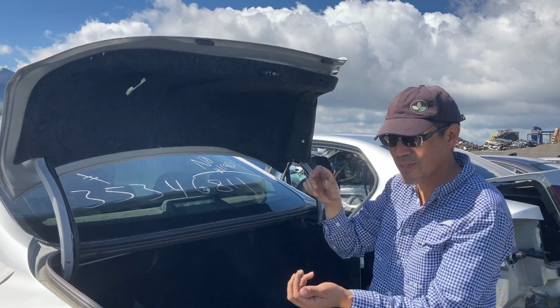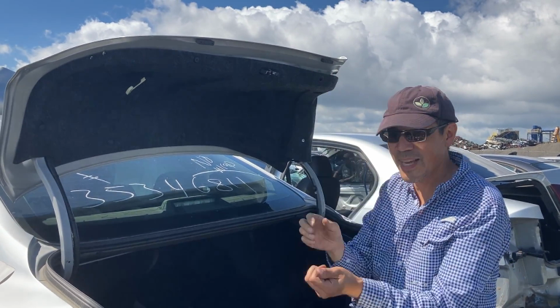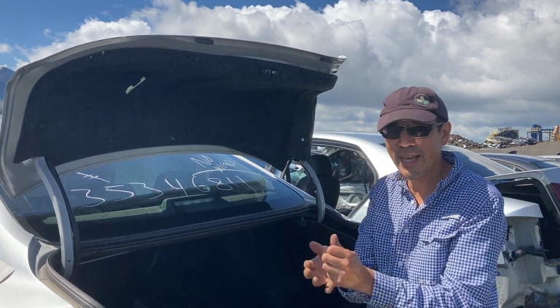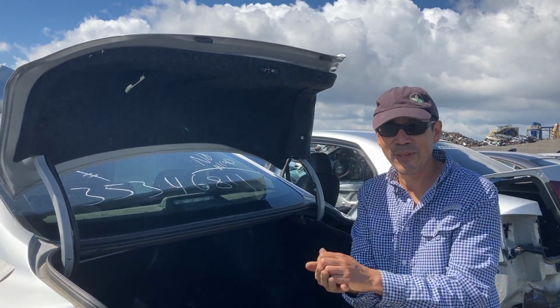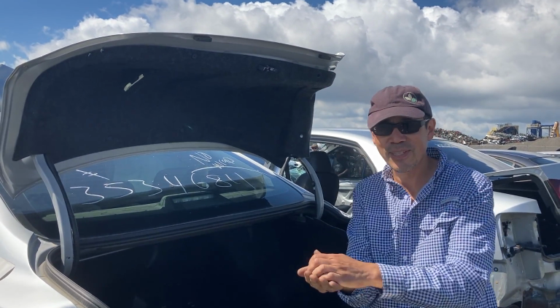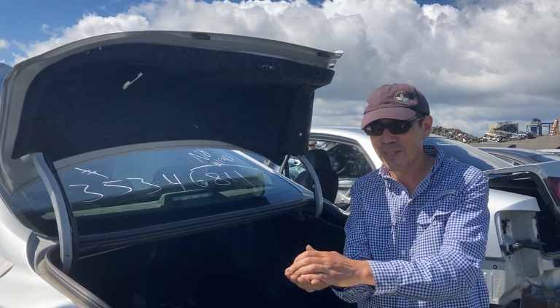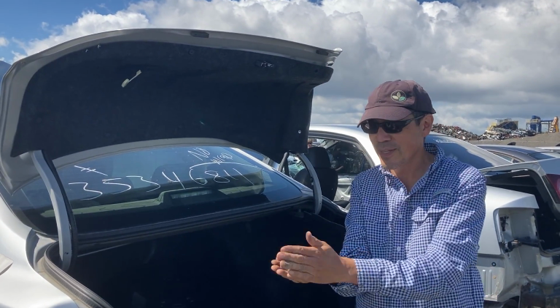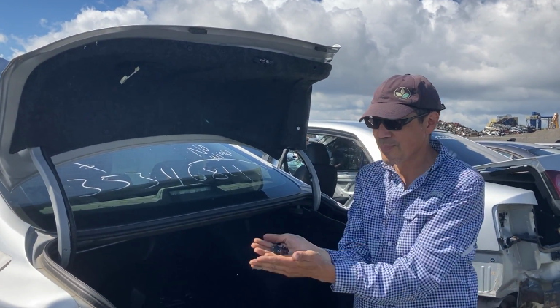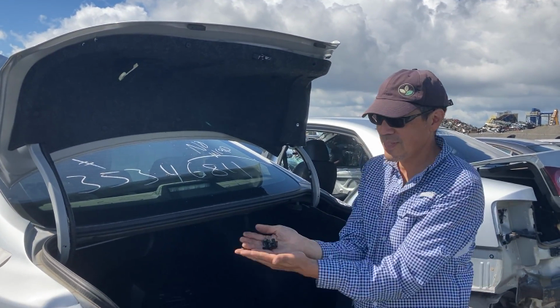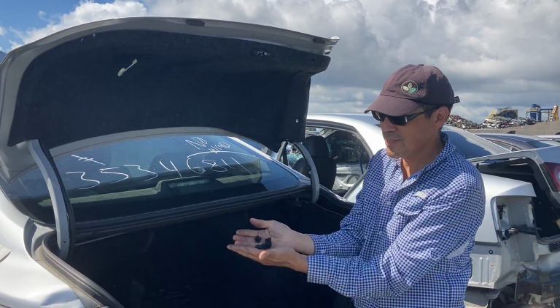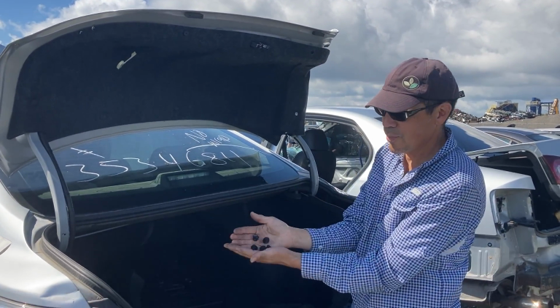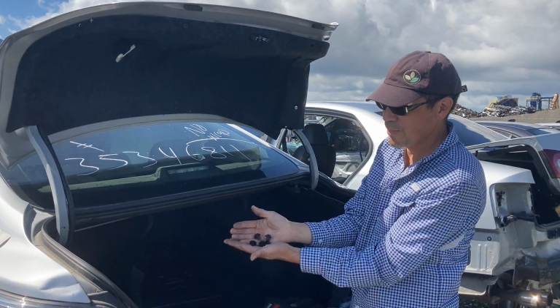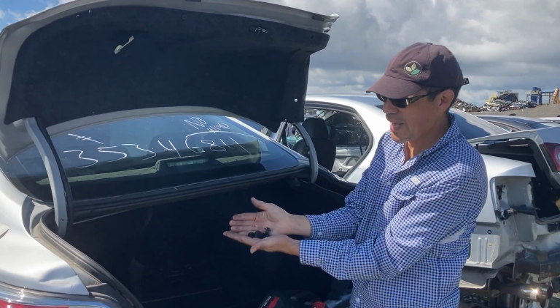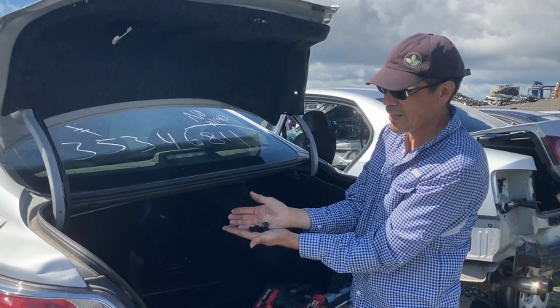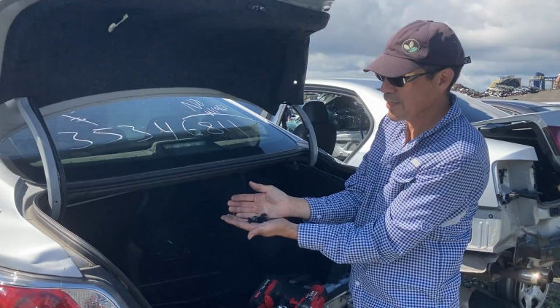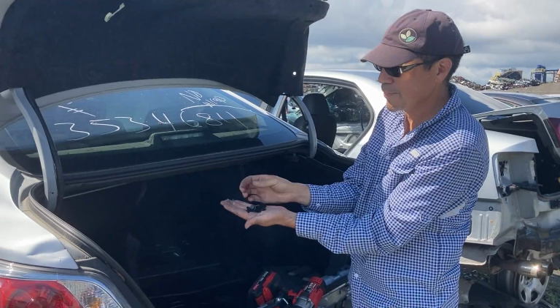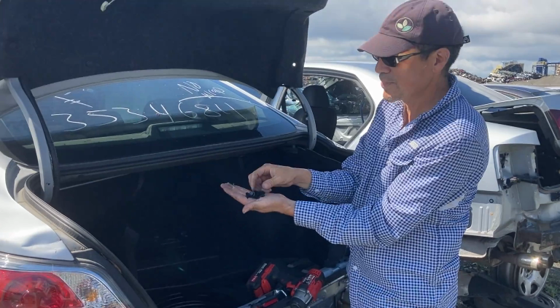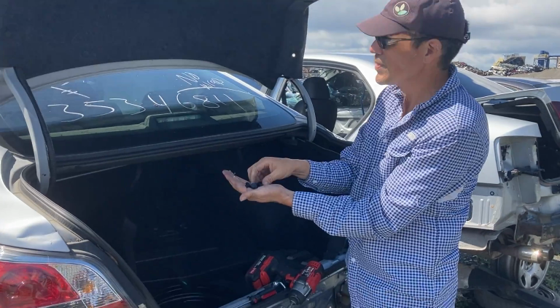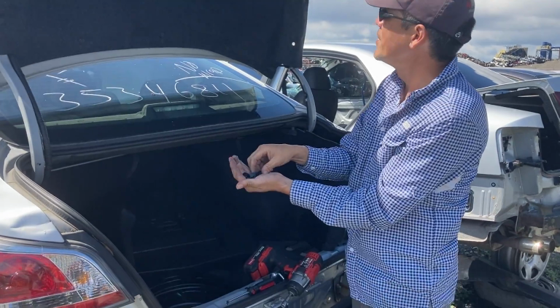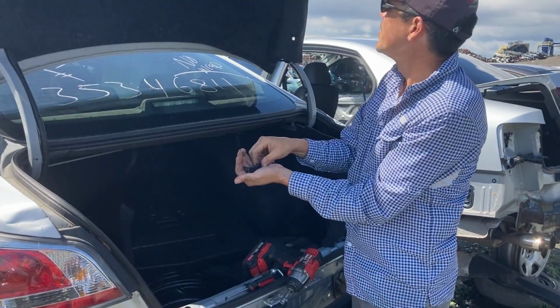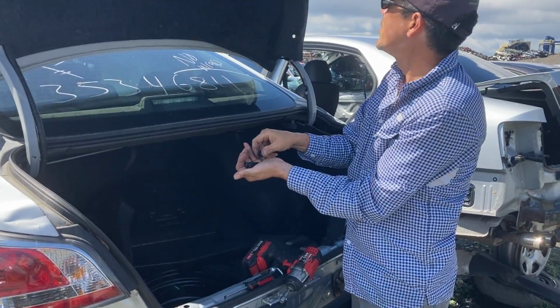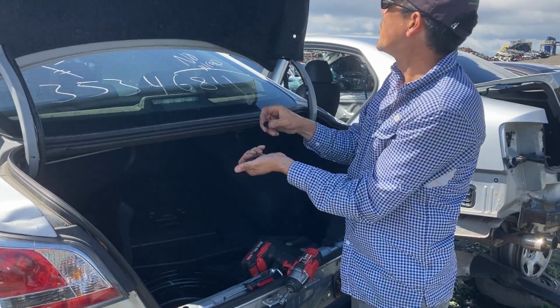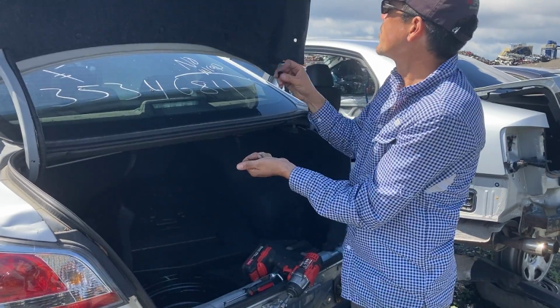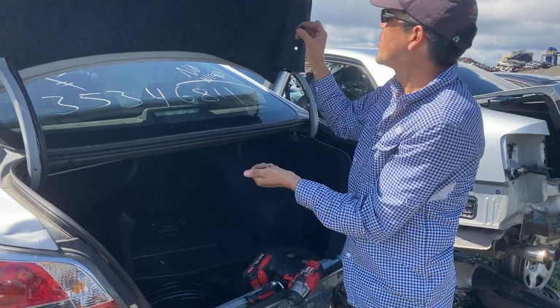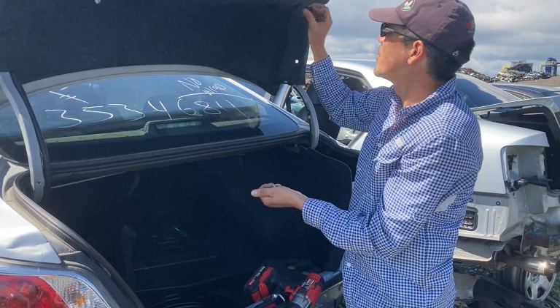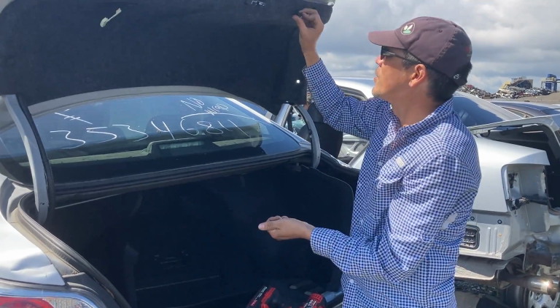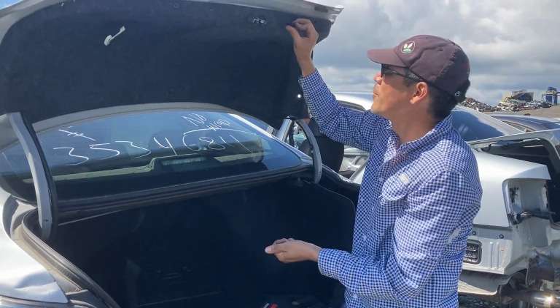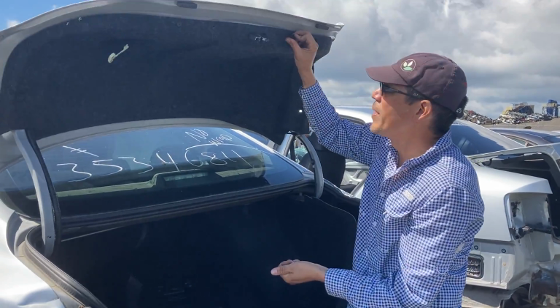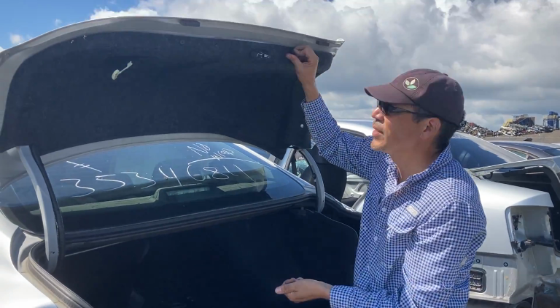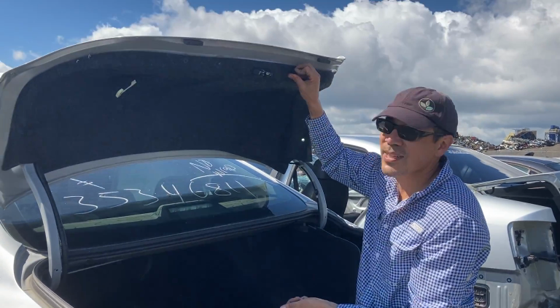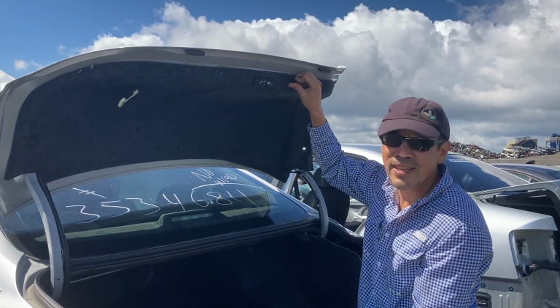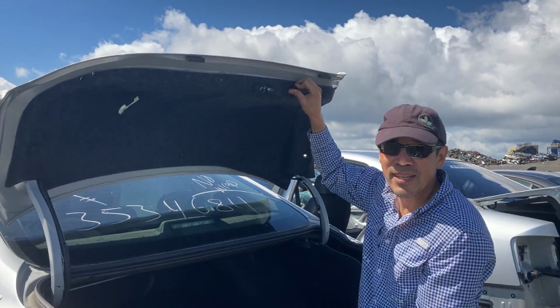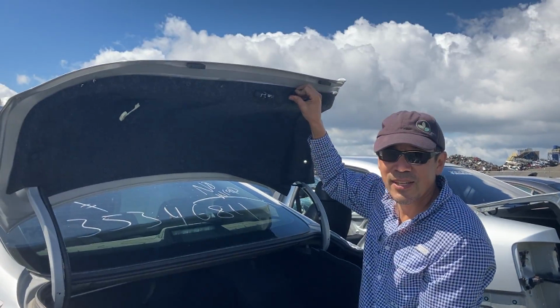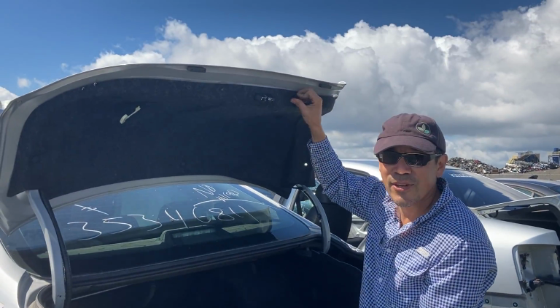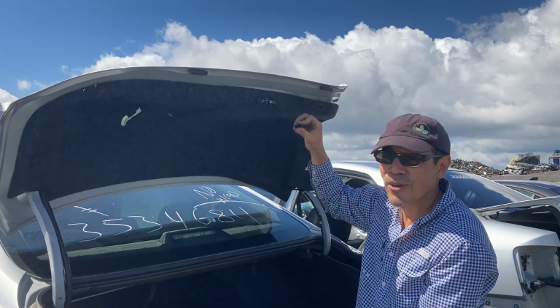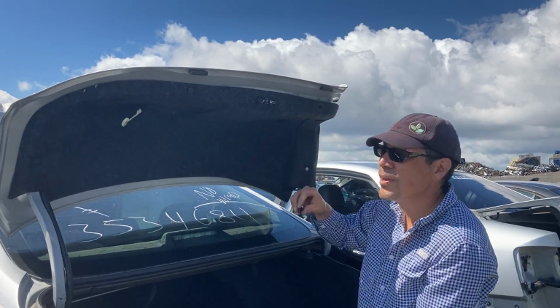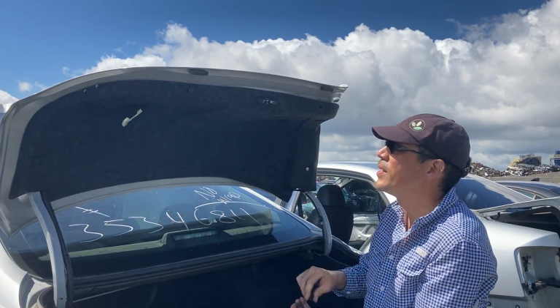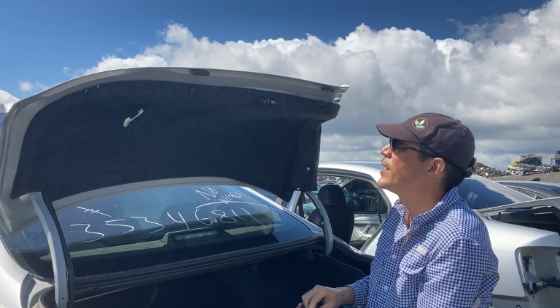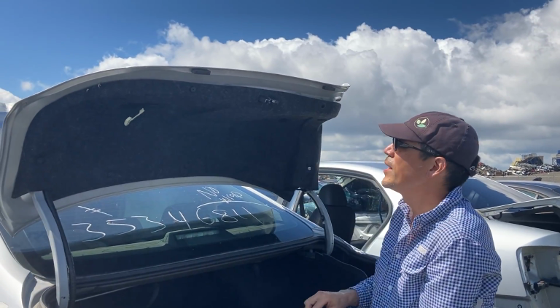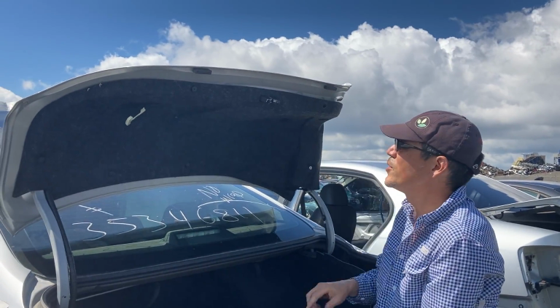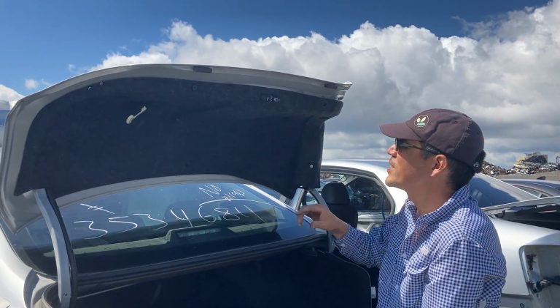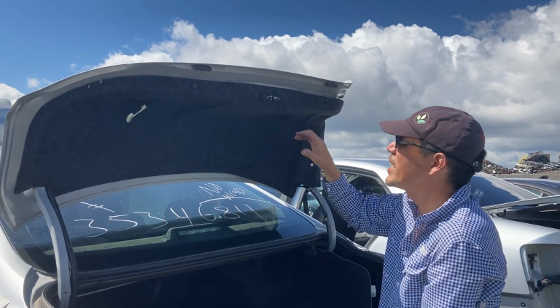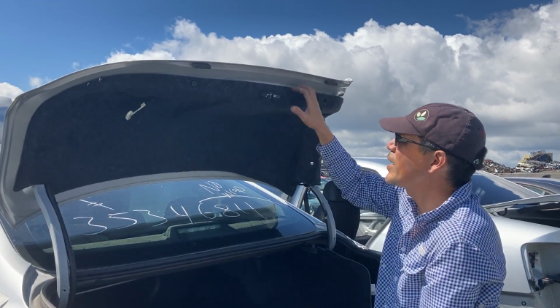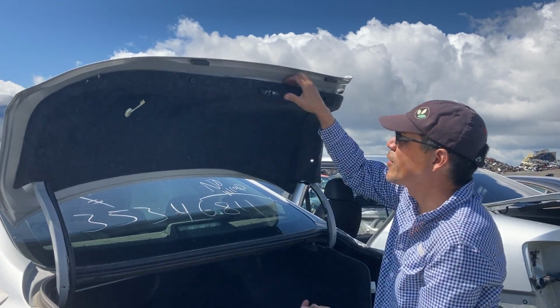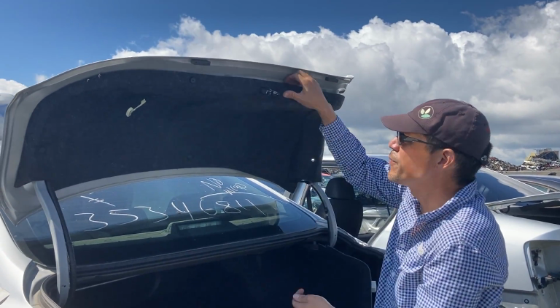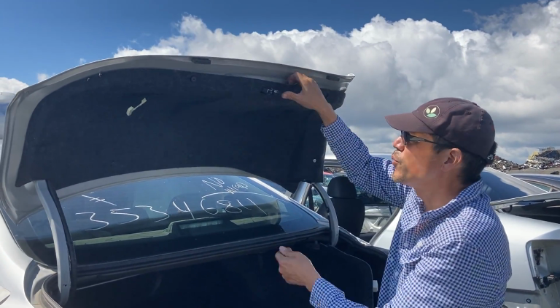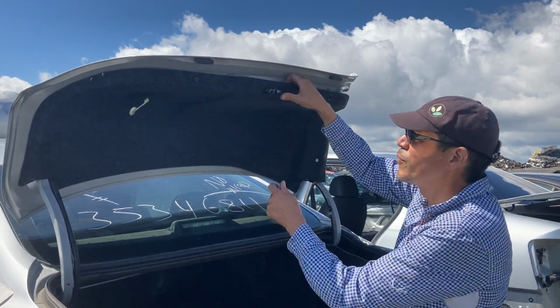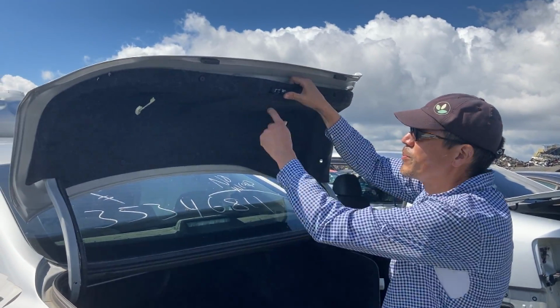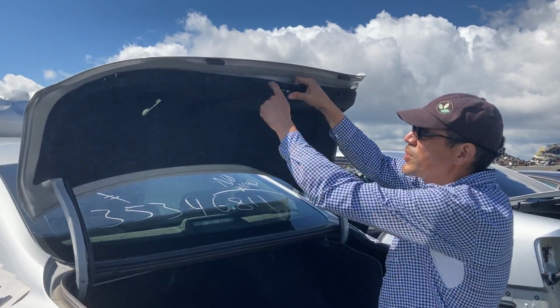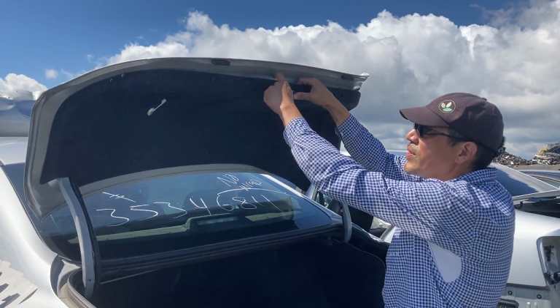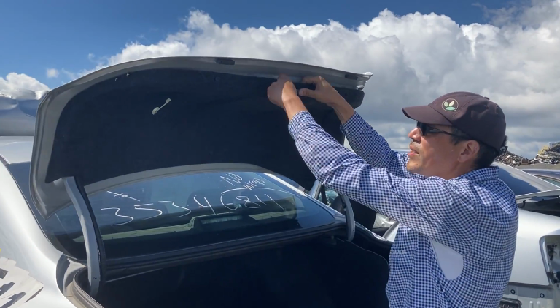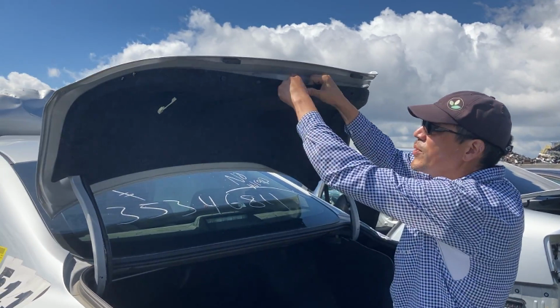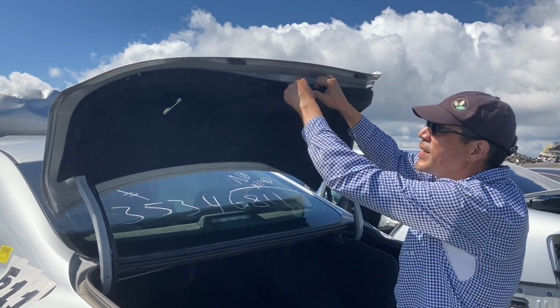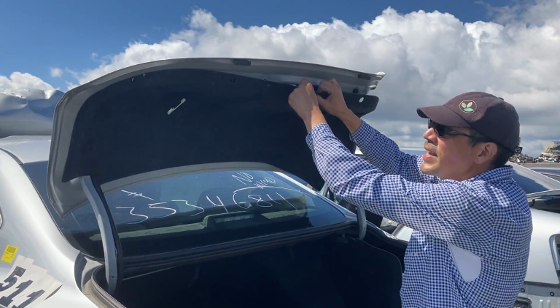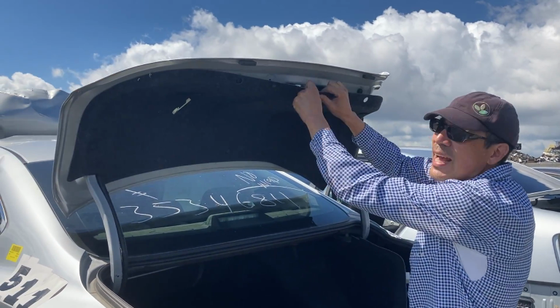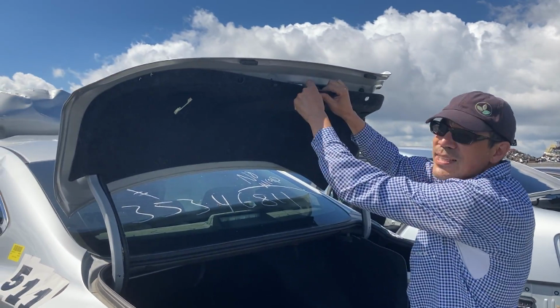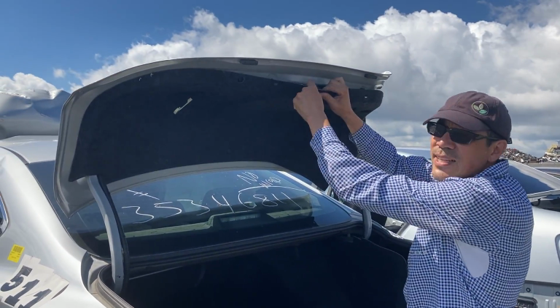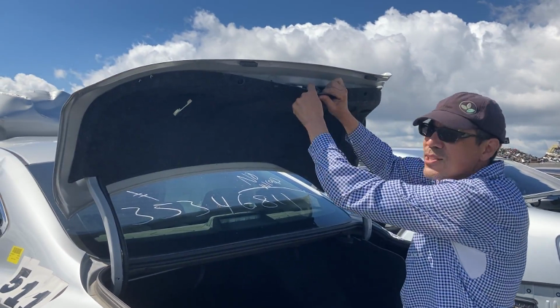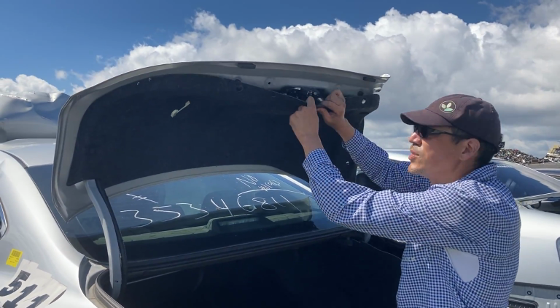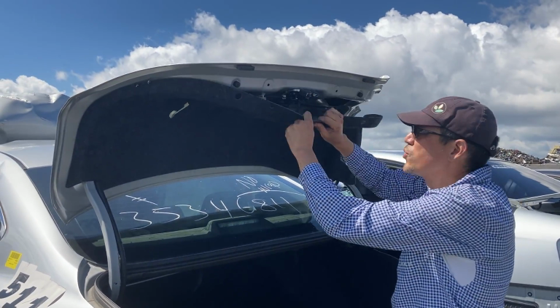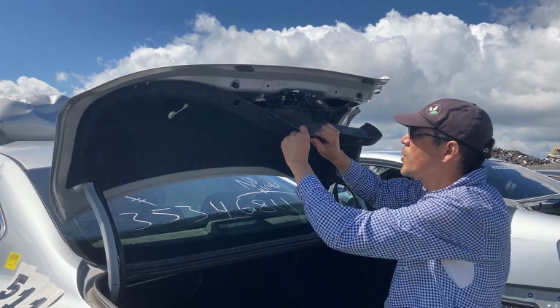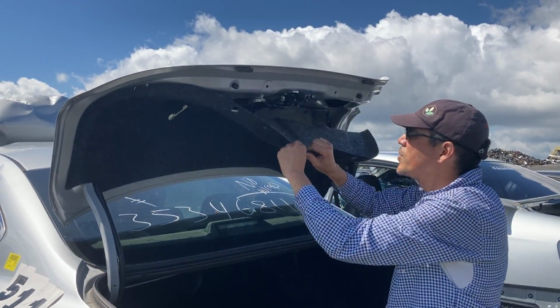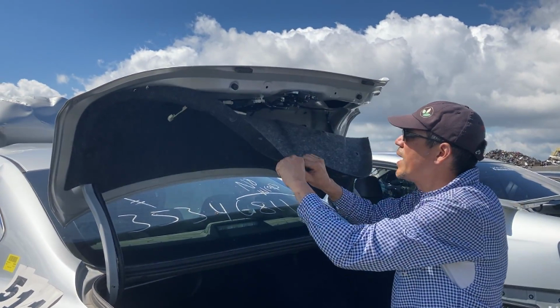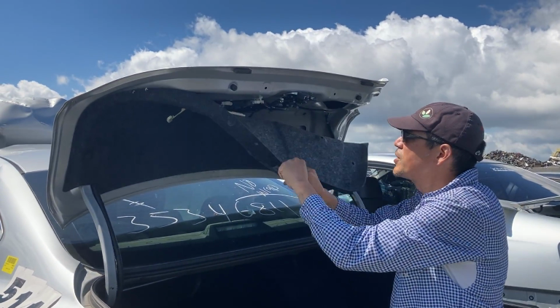So you take out these little black clips — they're mounted in here — and you just take out a few of them so that you can get access to the trunk latch.